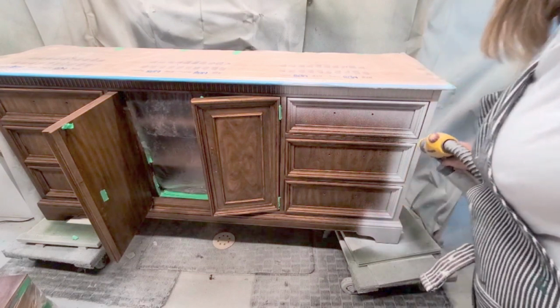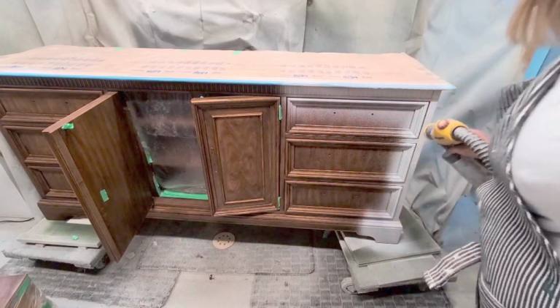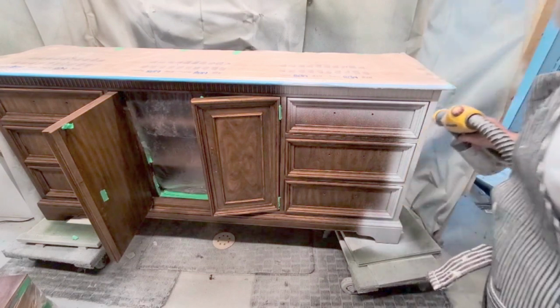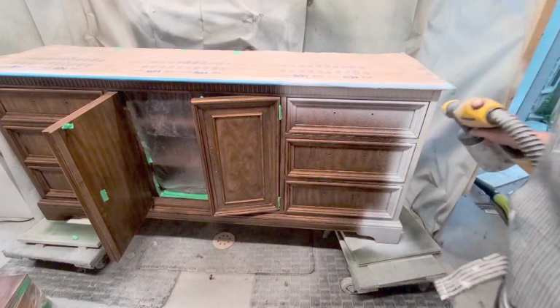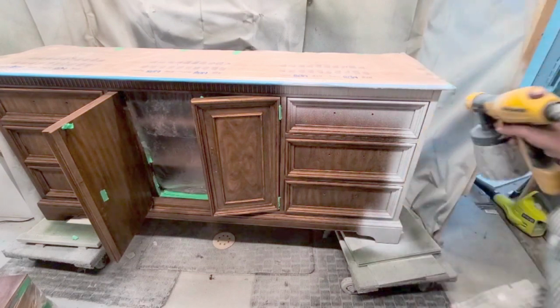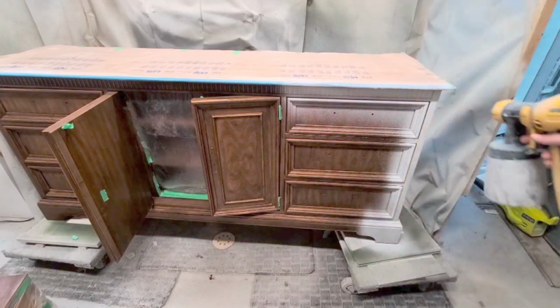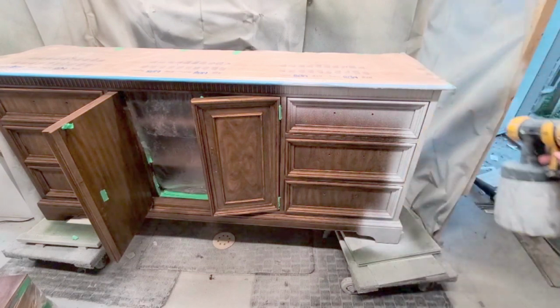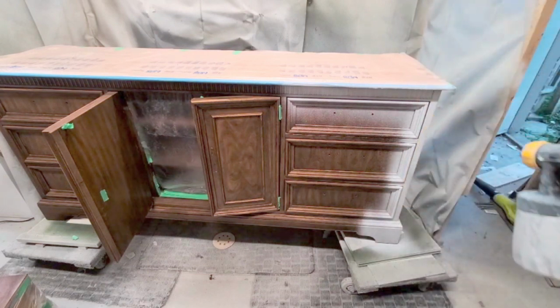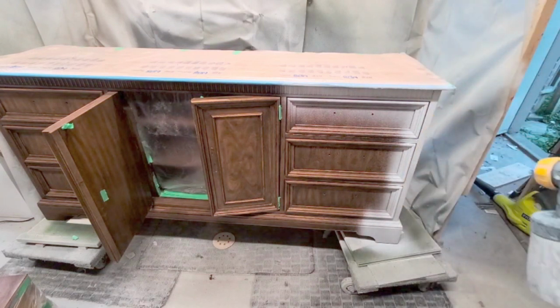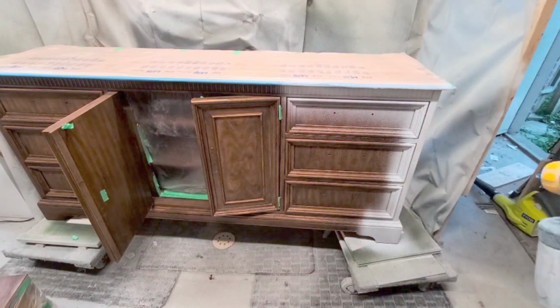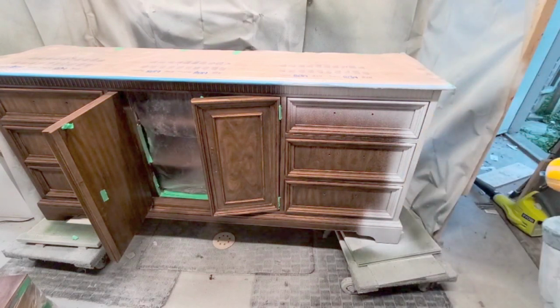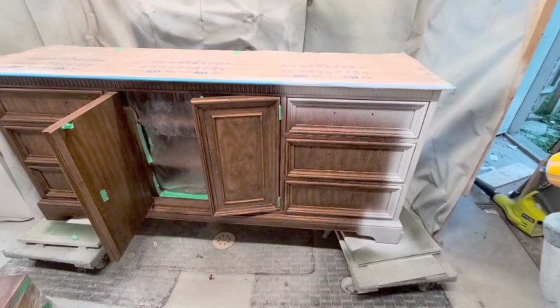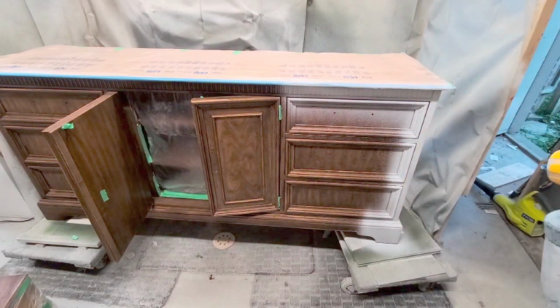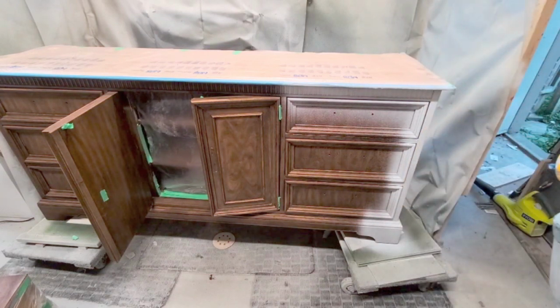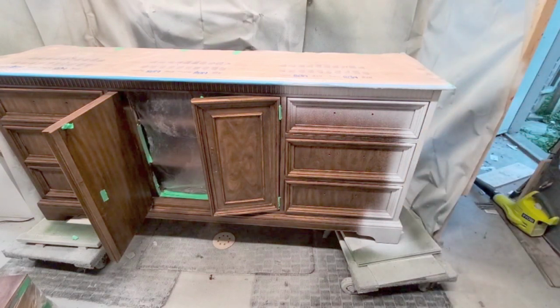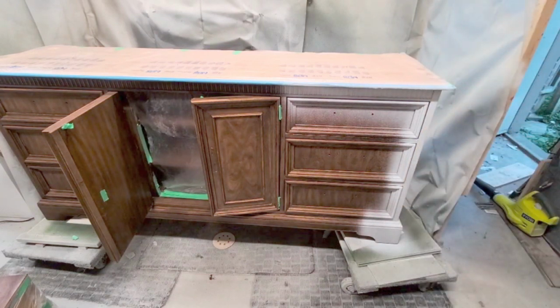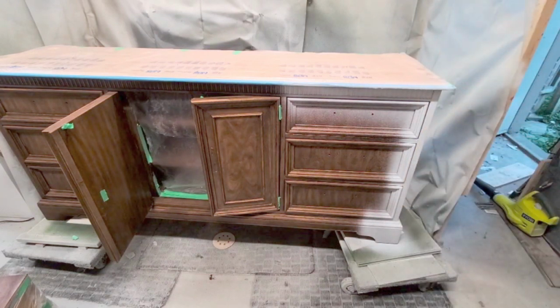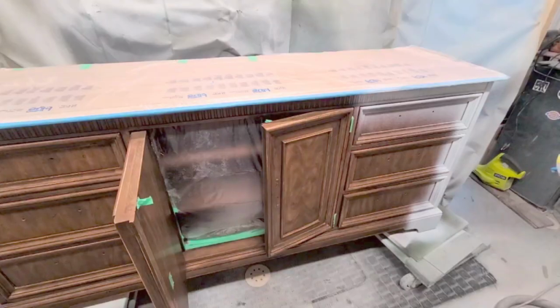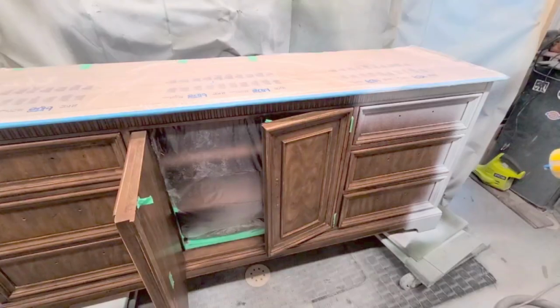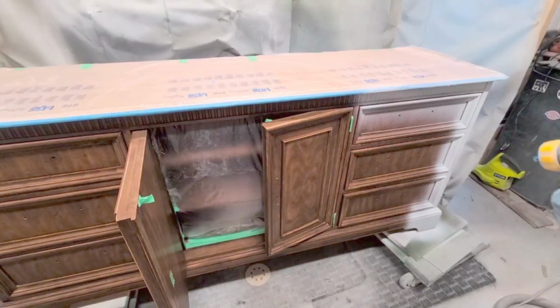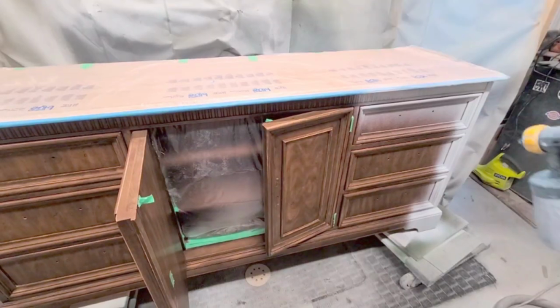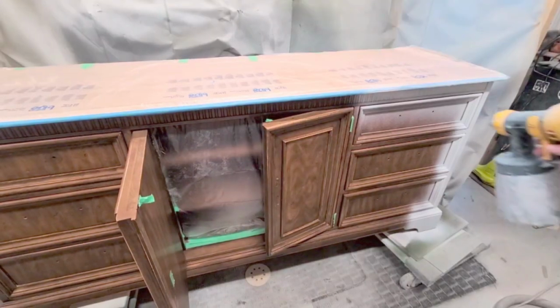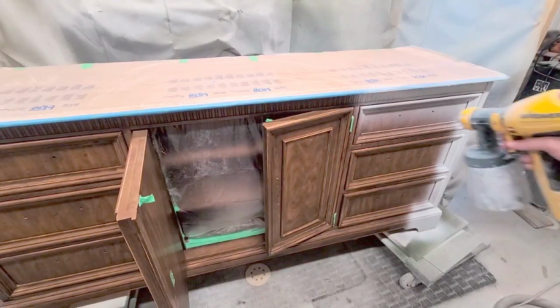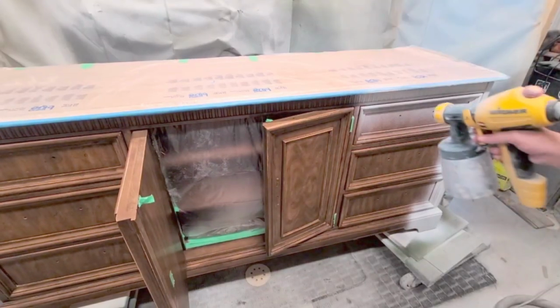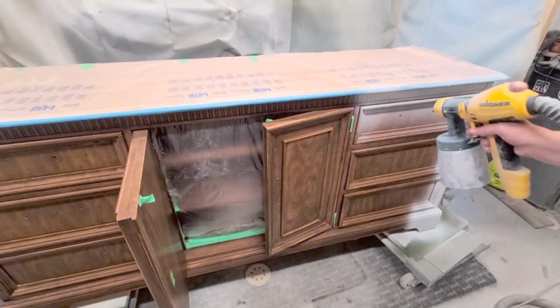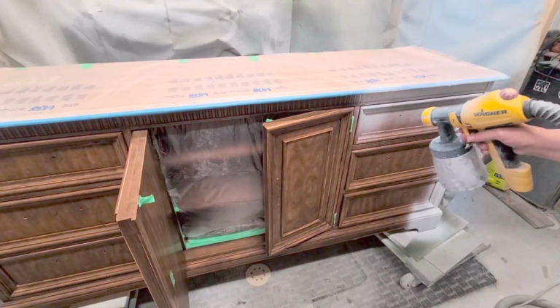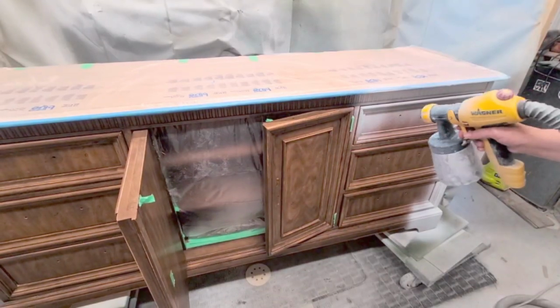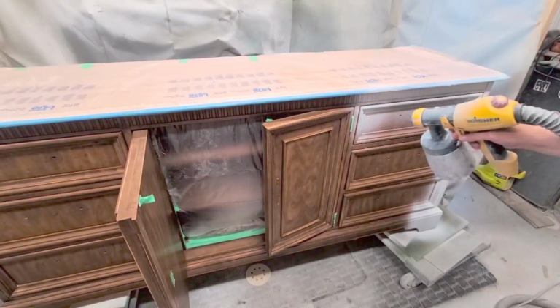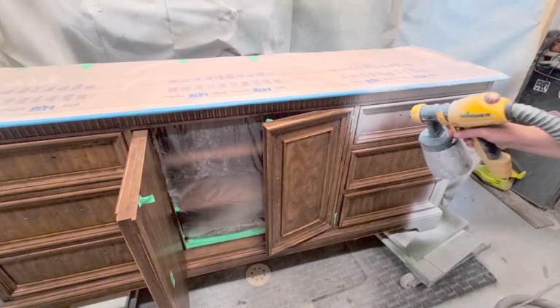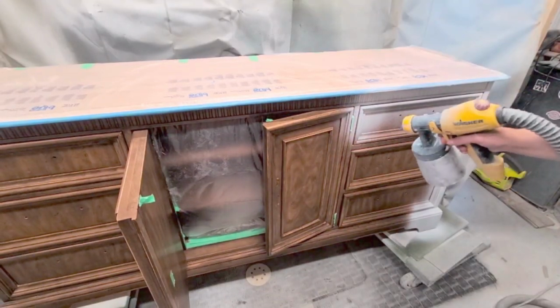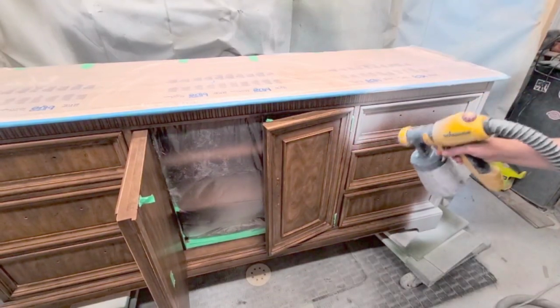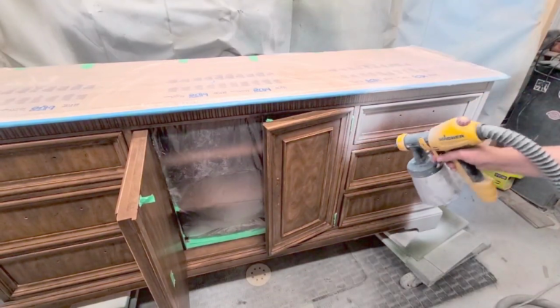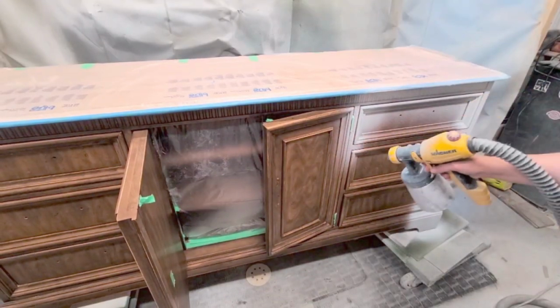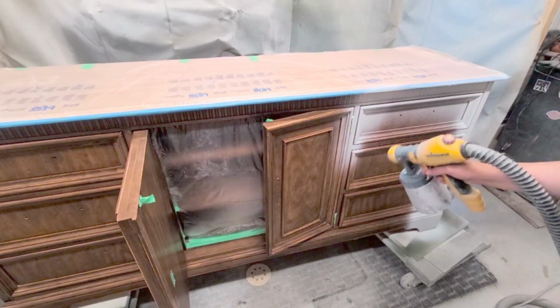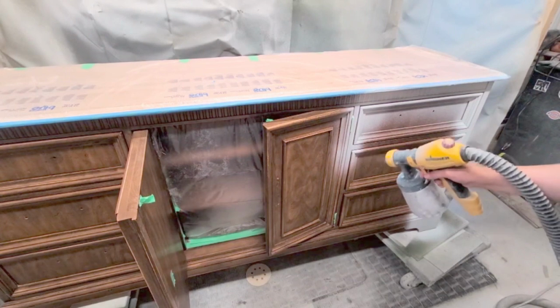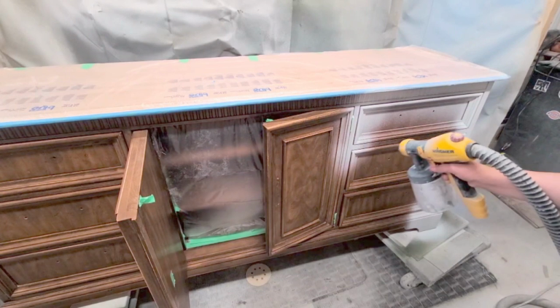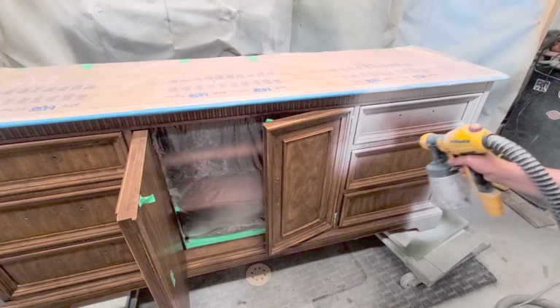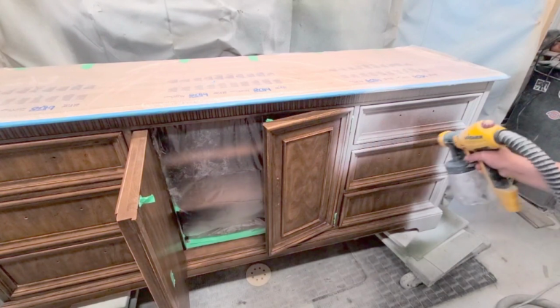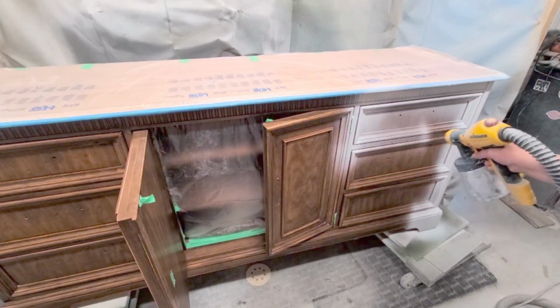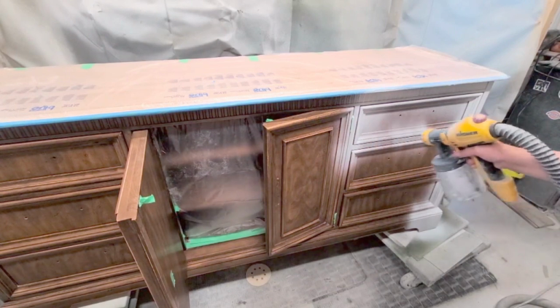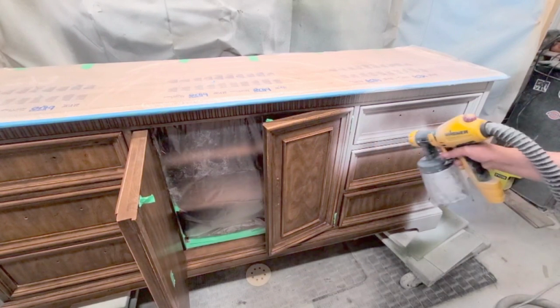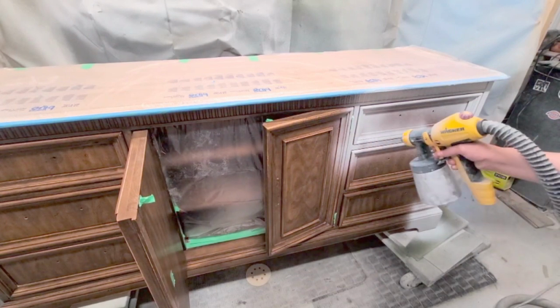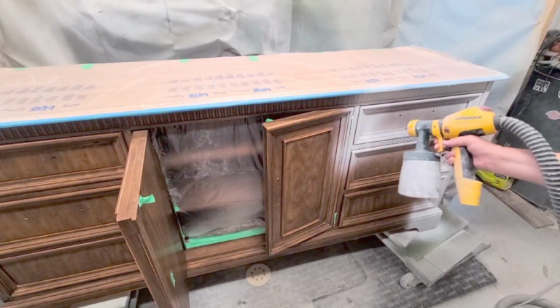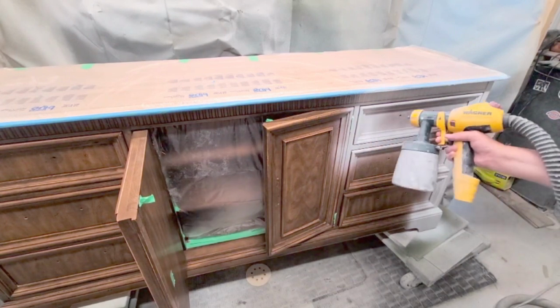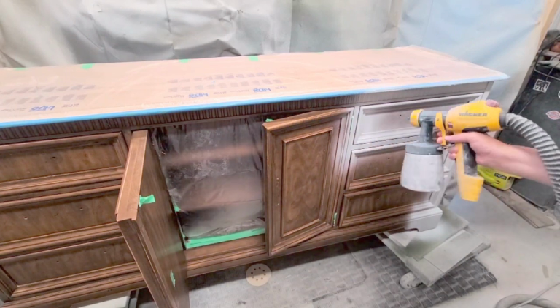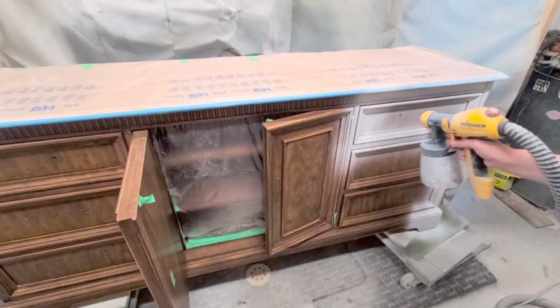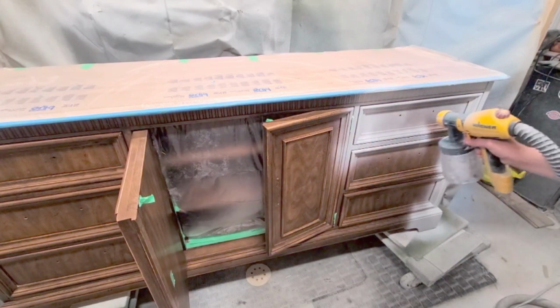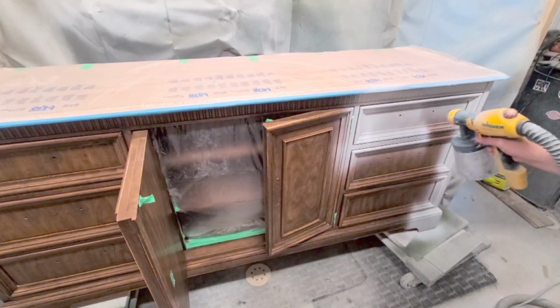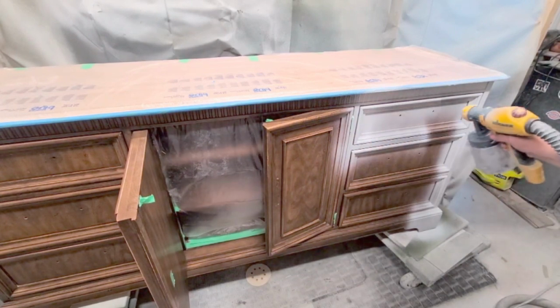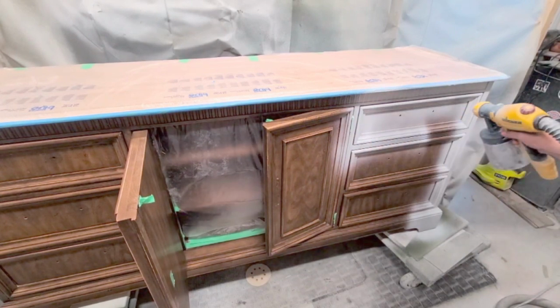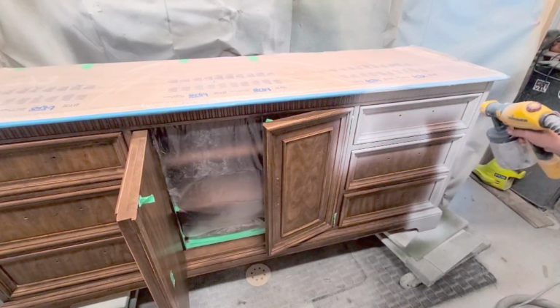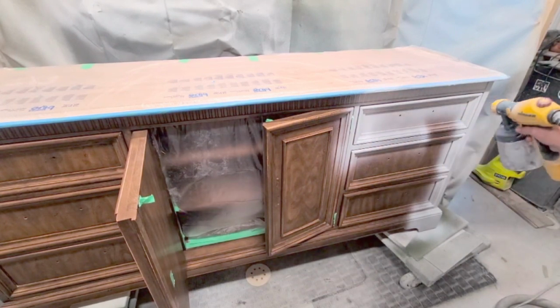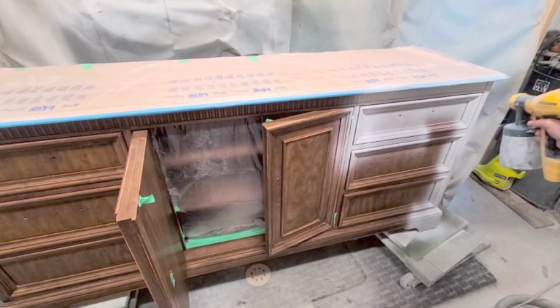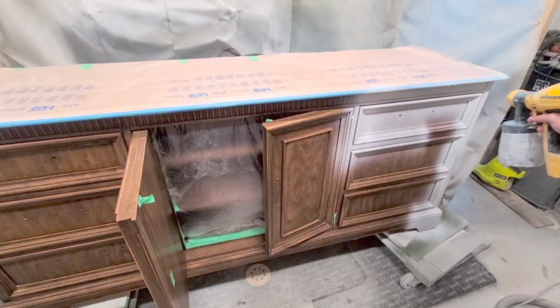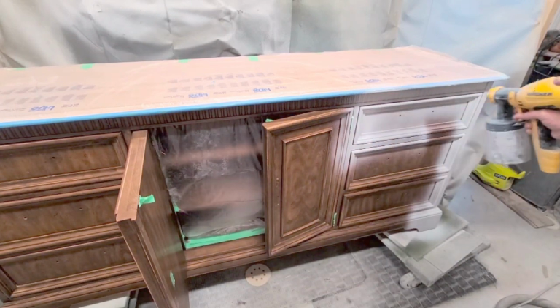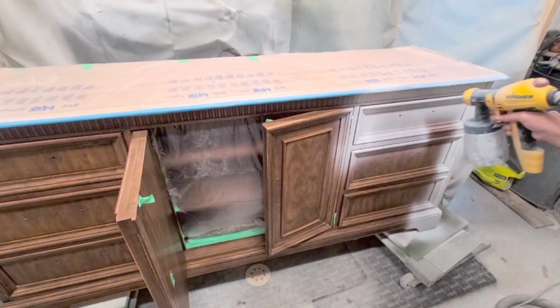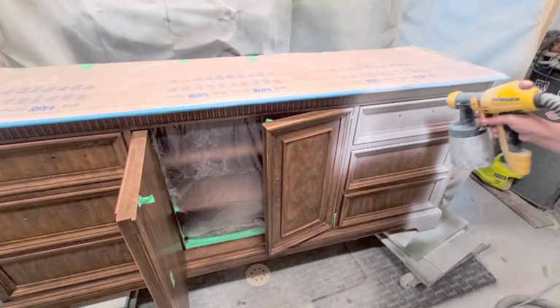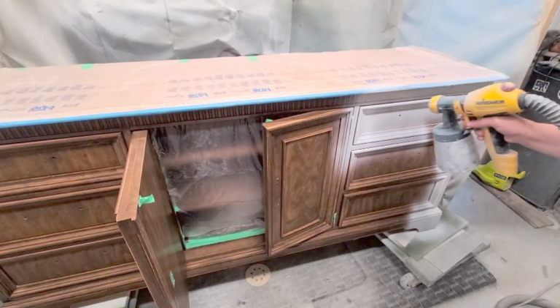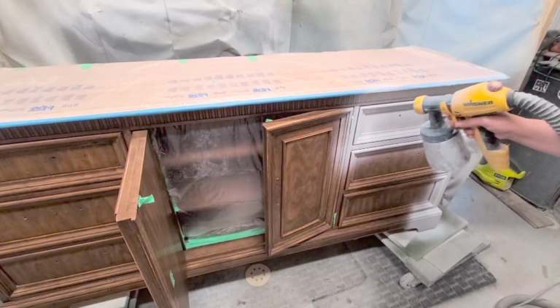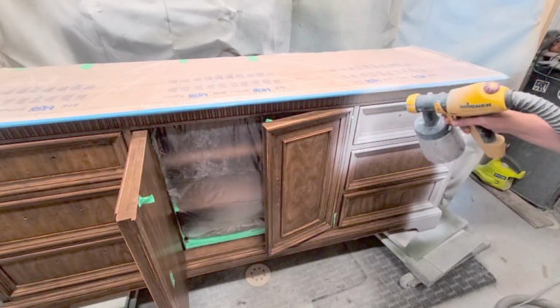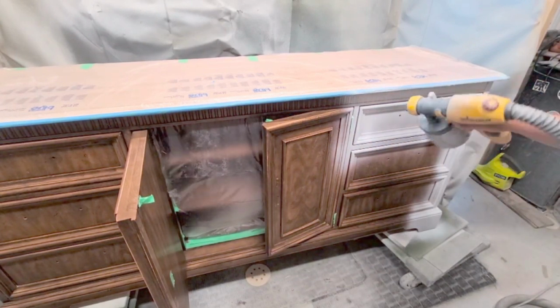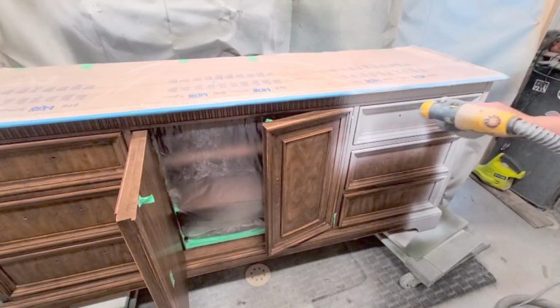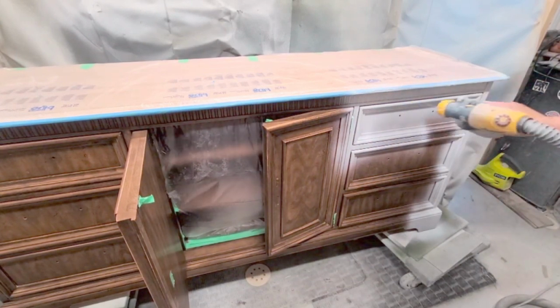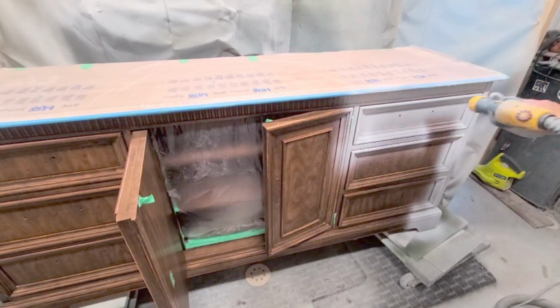I did about two coats of primer, which is the Zinsser BIN Kills restoration primer. It's amazing for bleed through and I use it every single time.